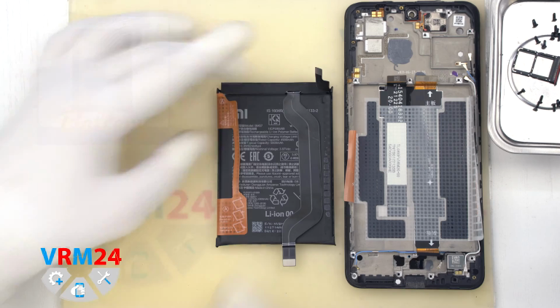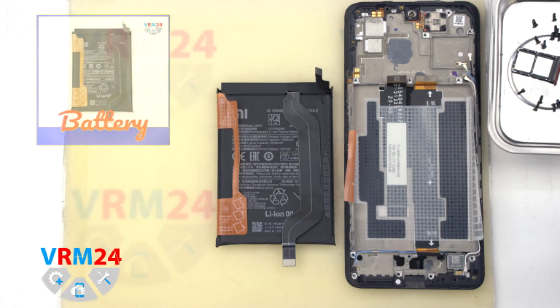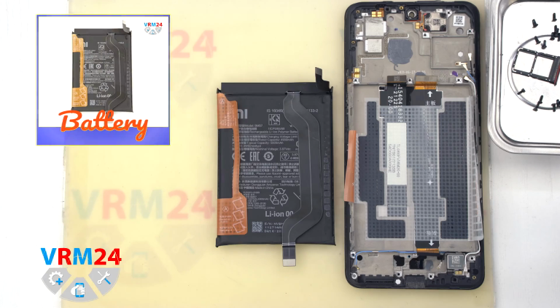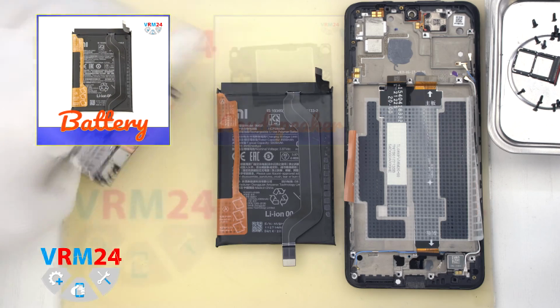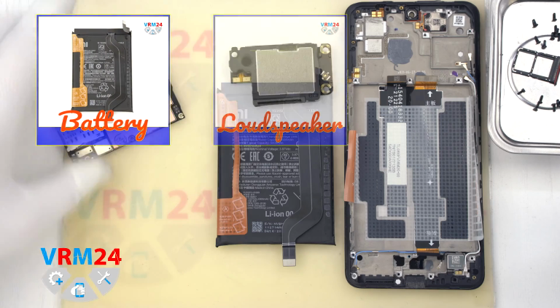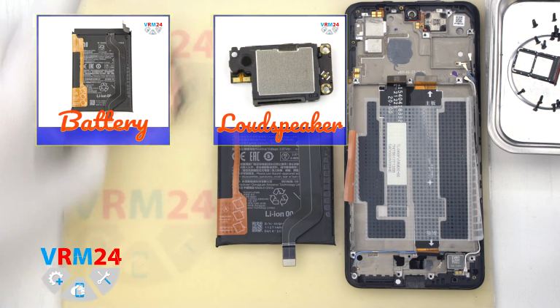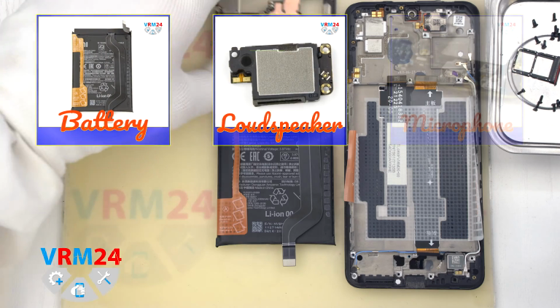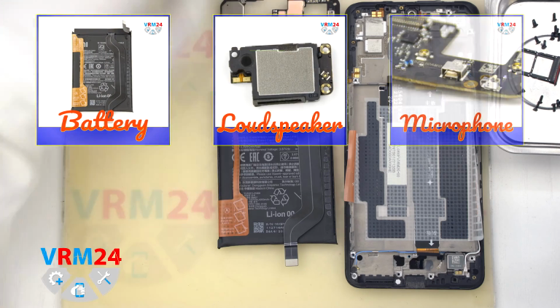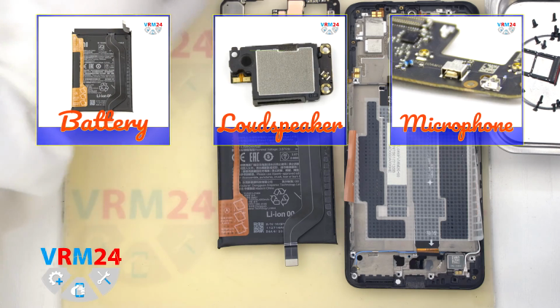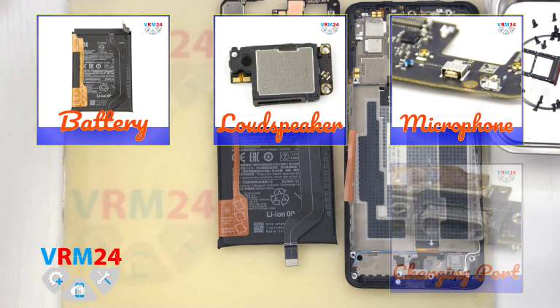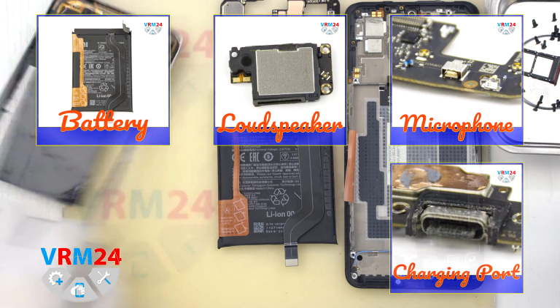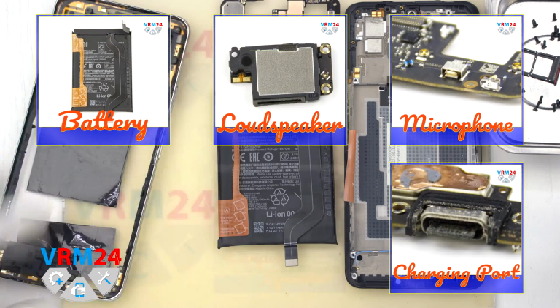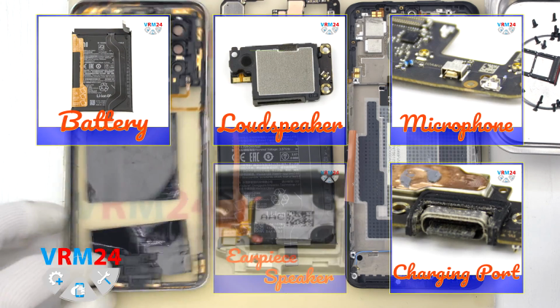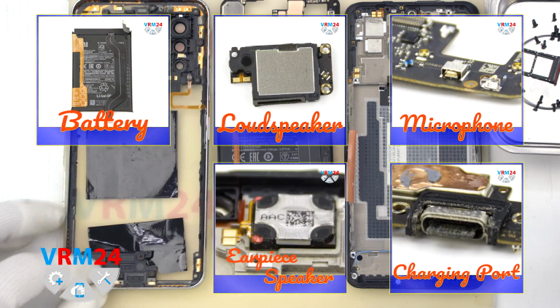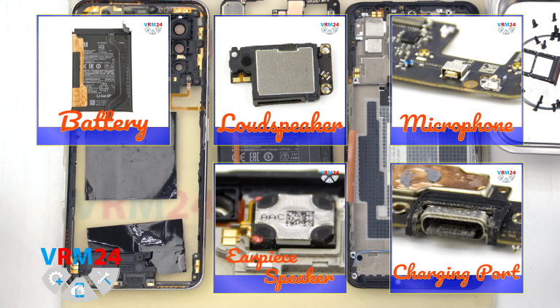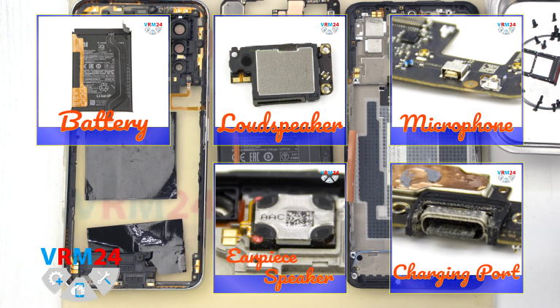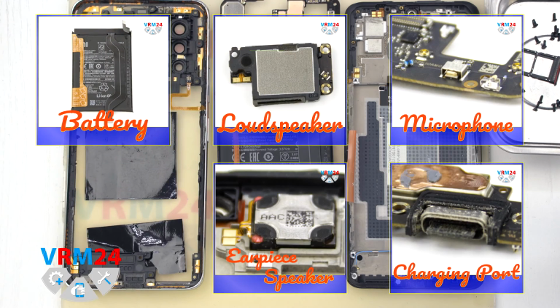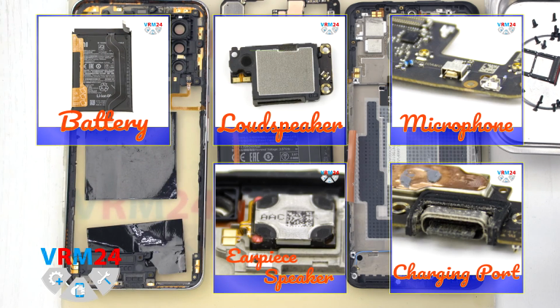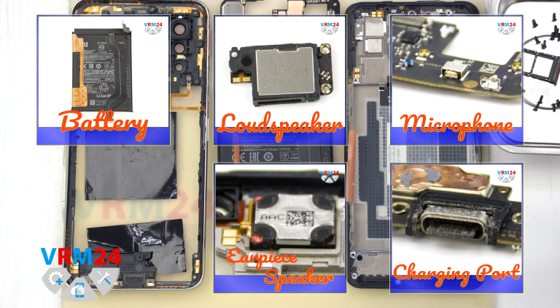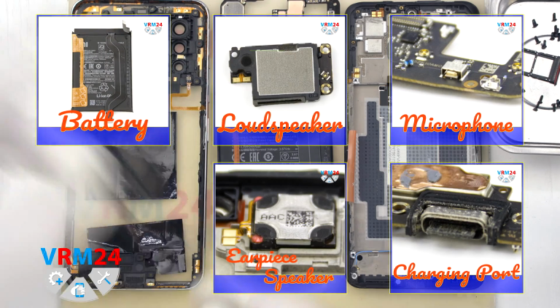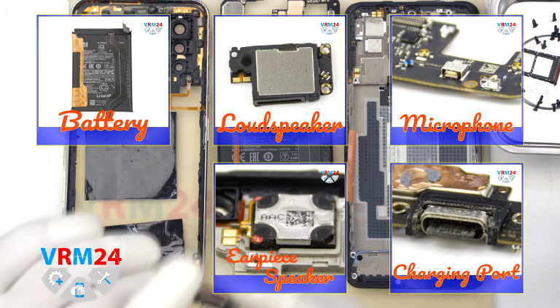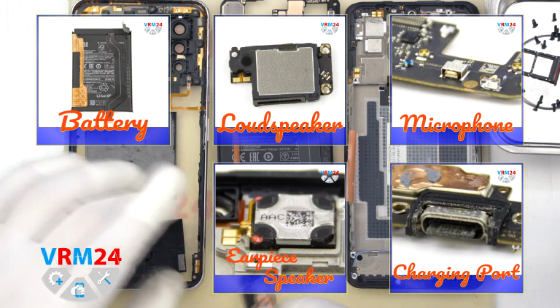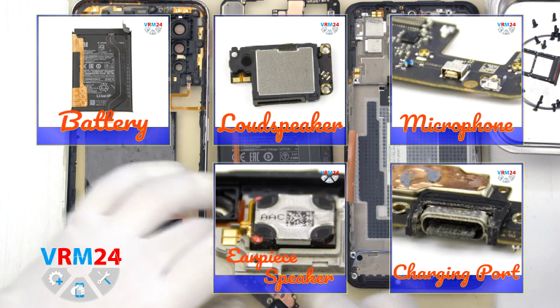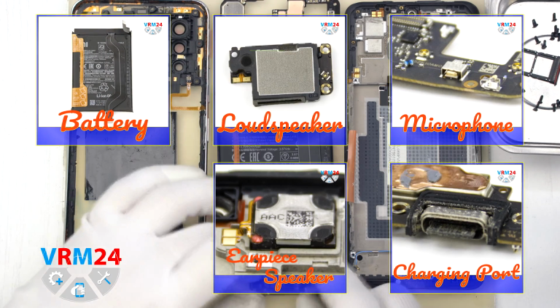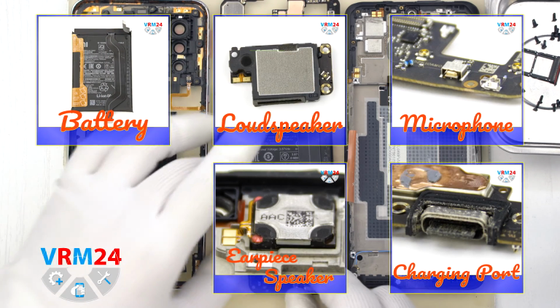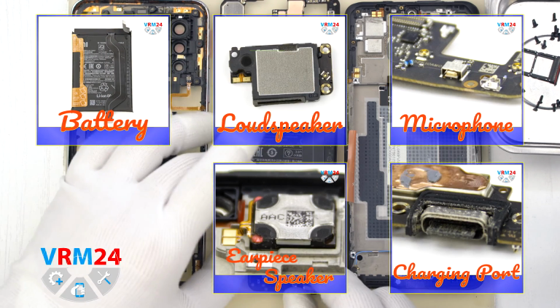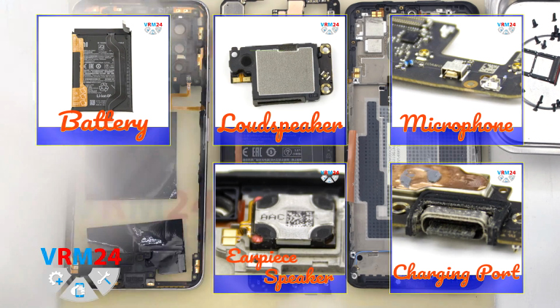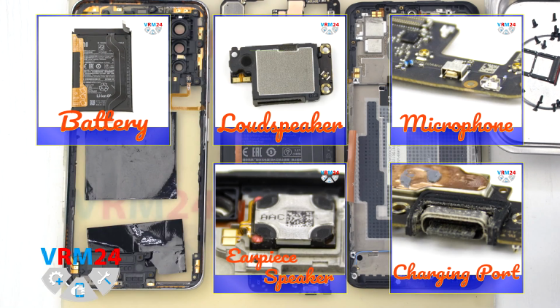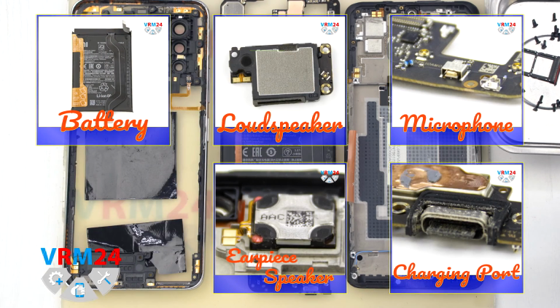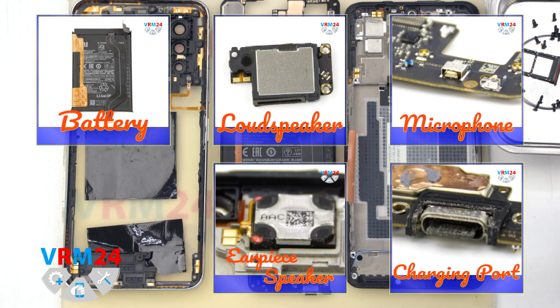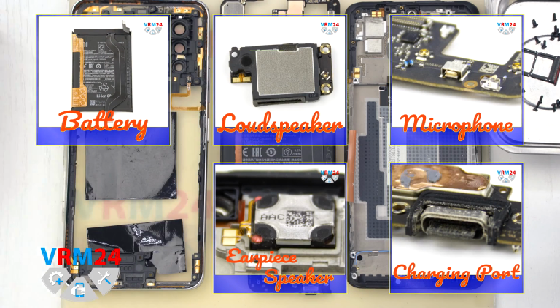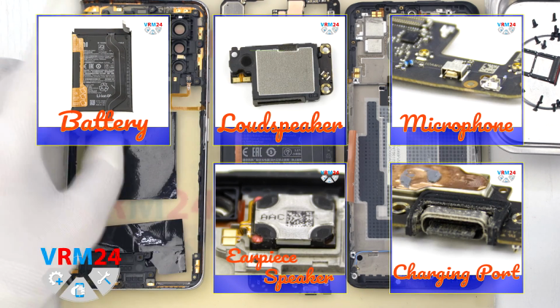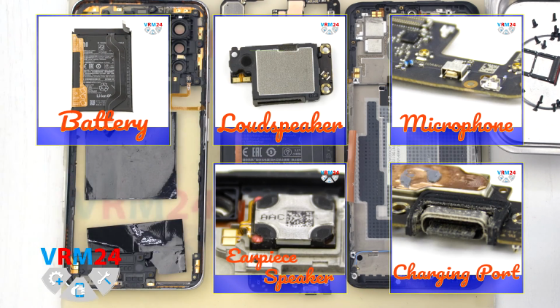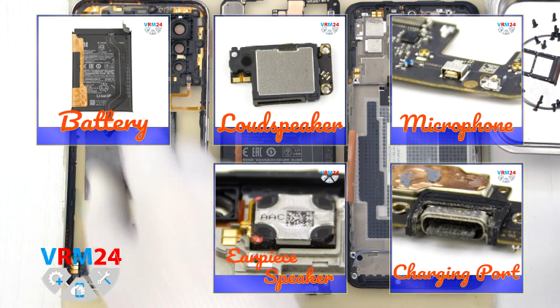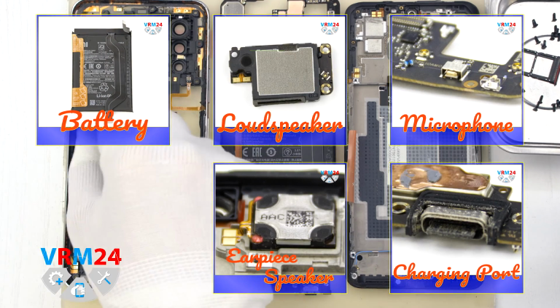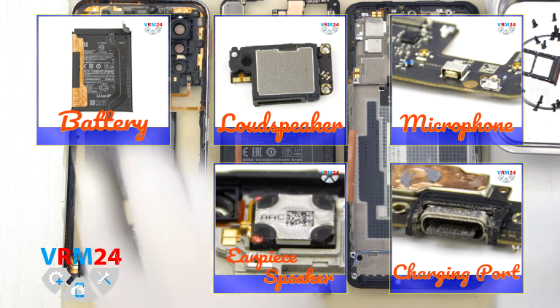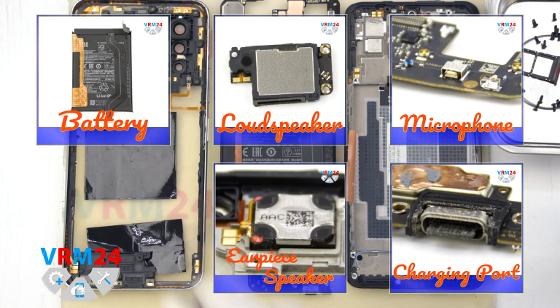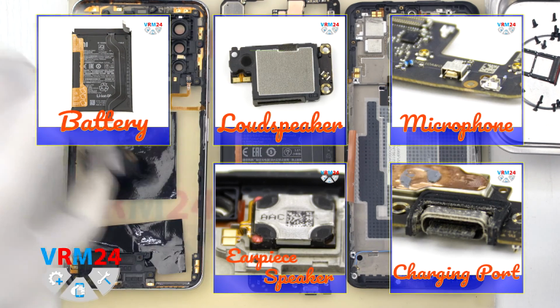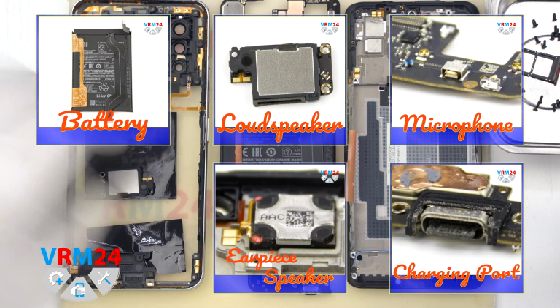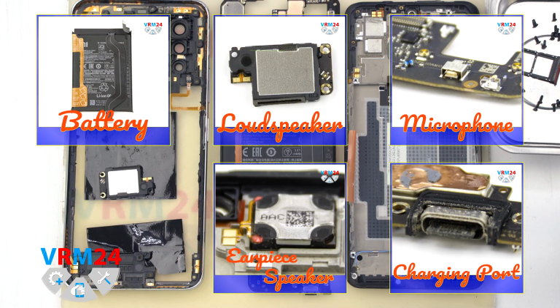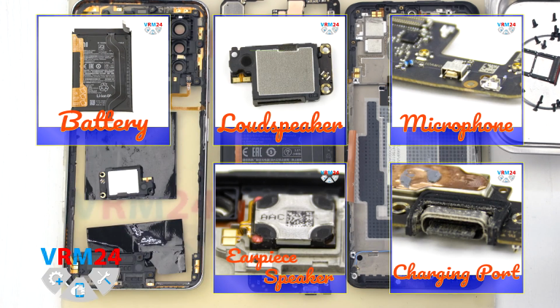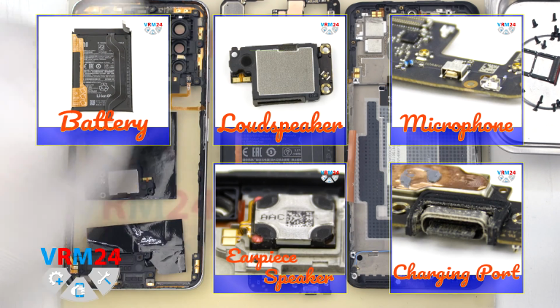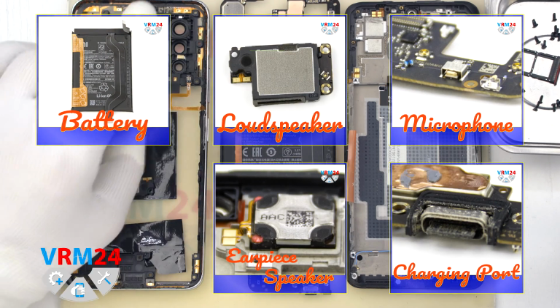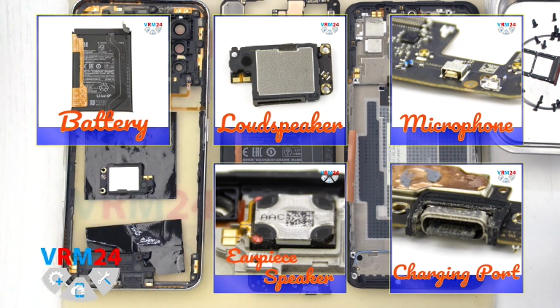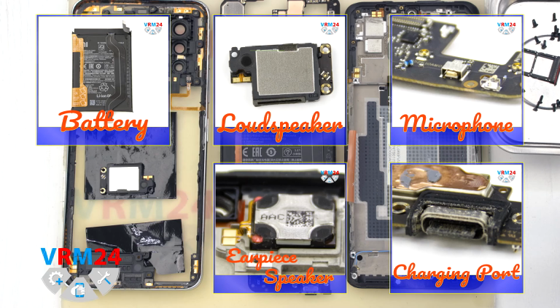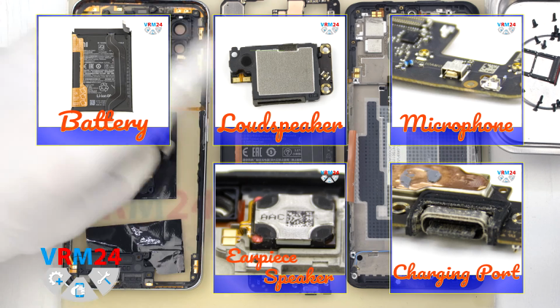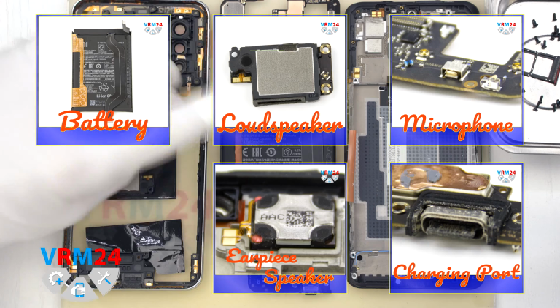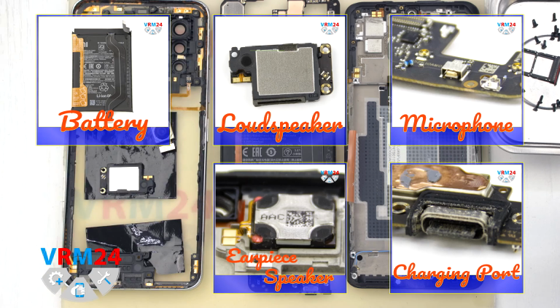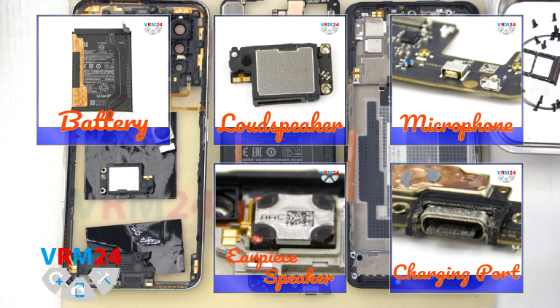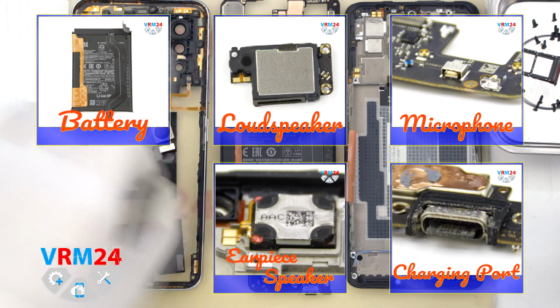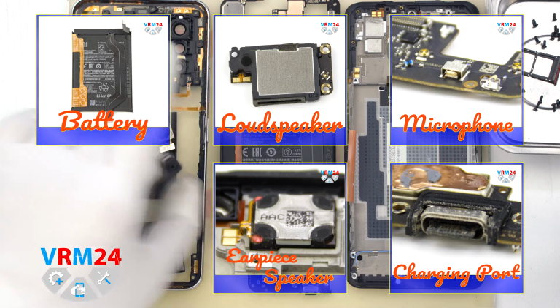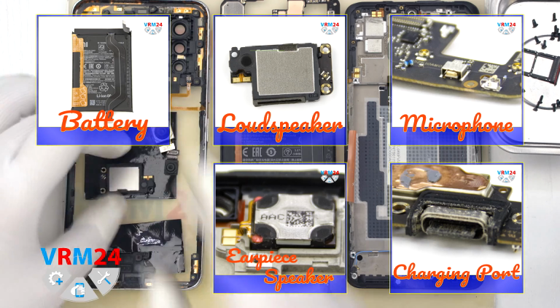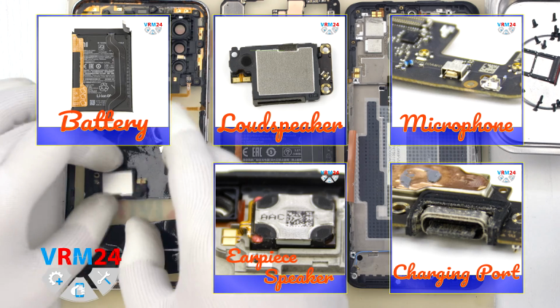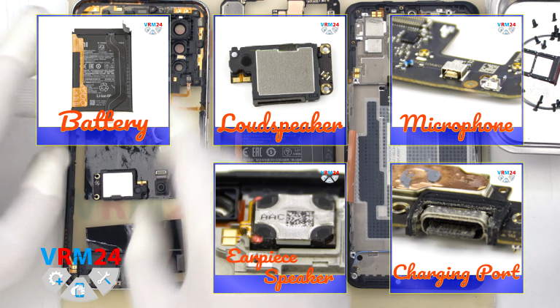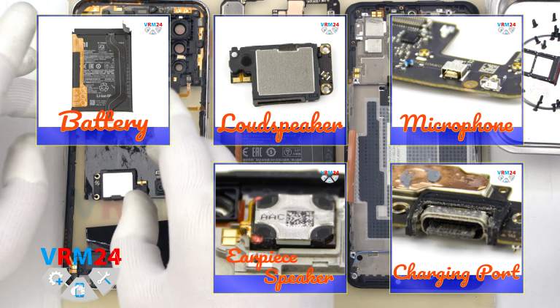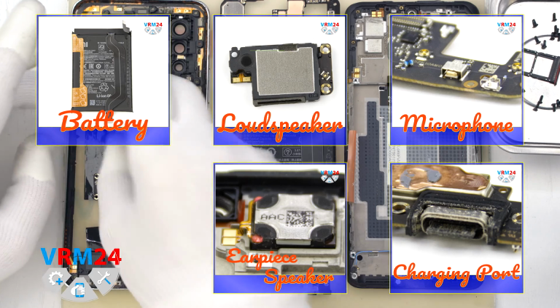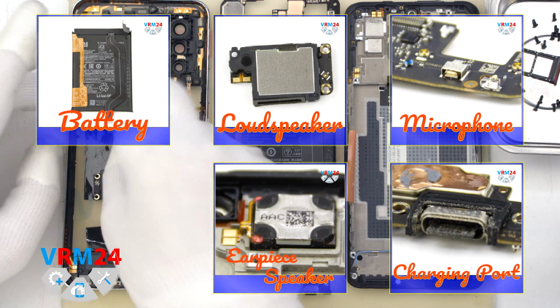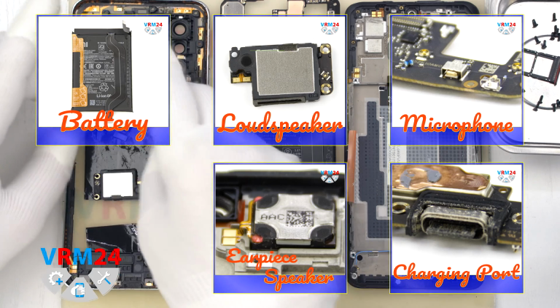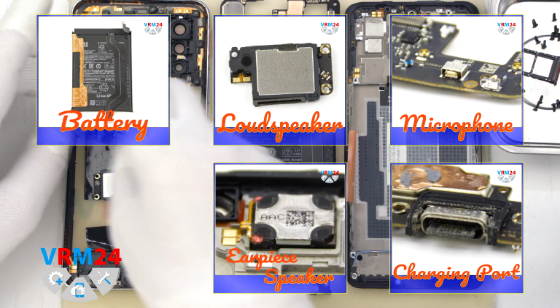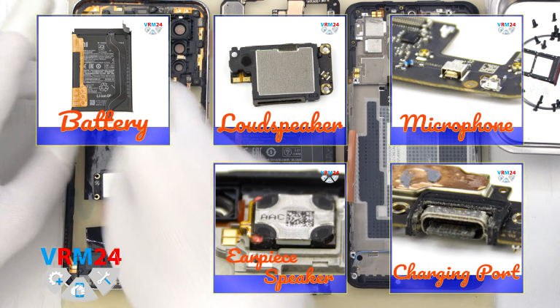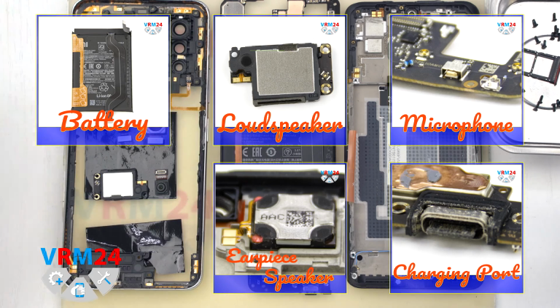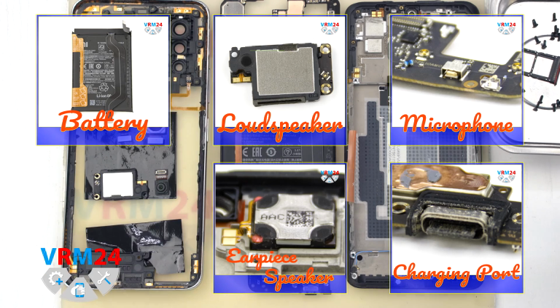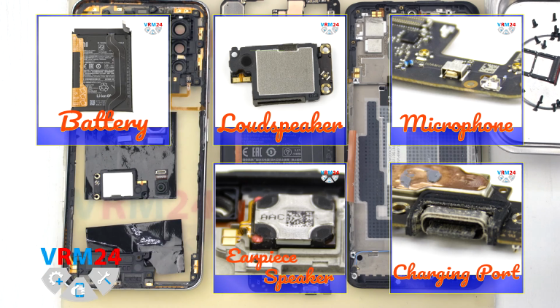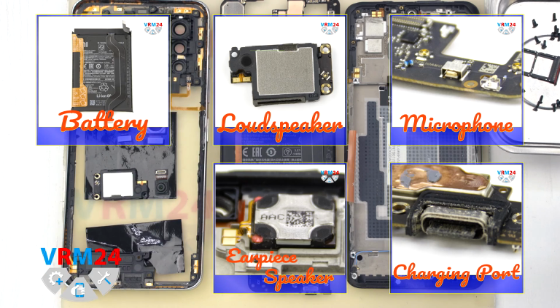This is the end of our disassembly. Thank you for watching and see you in the next video.